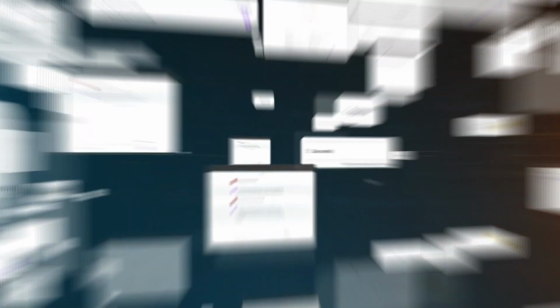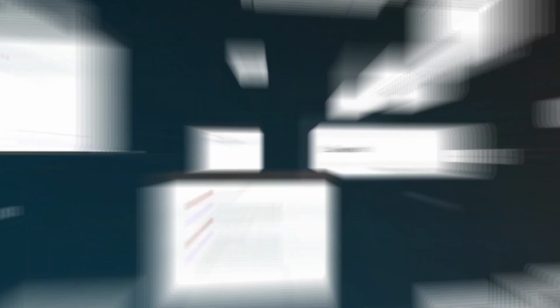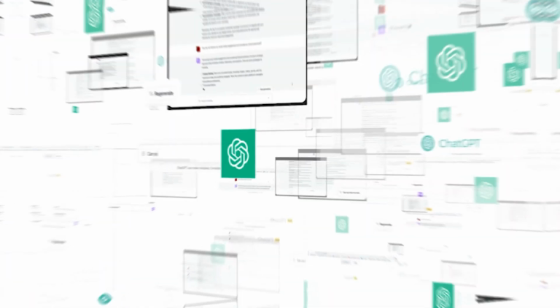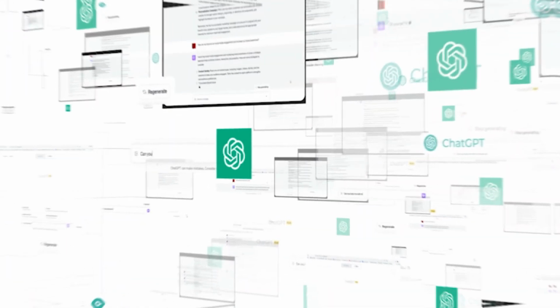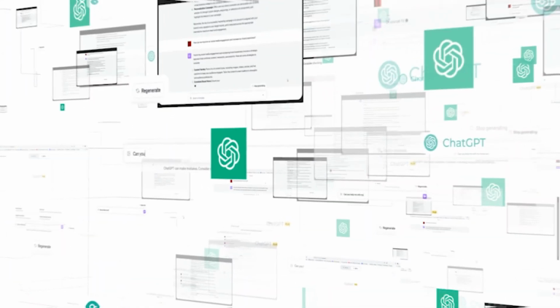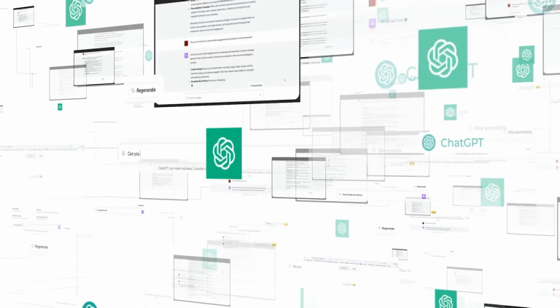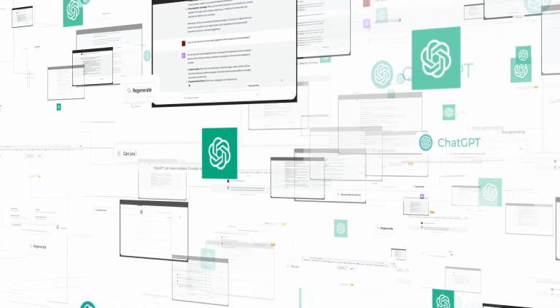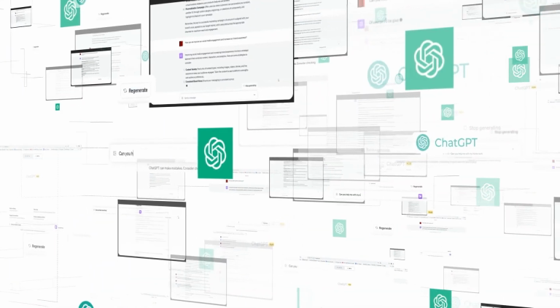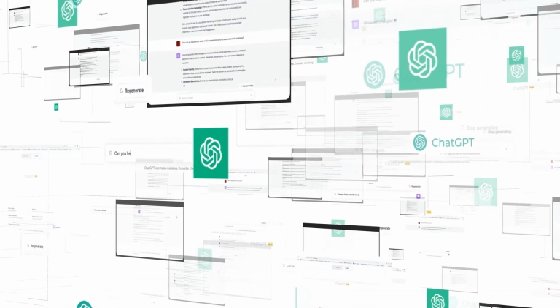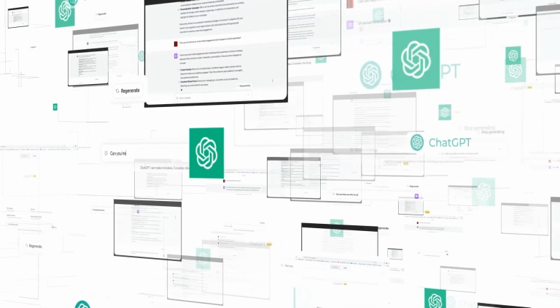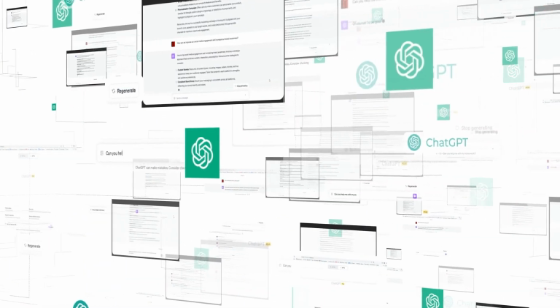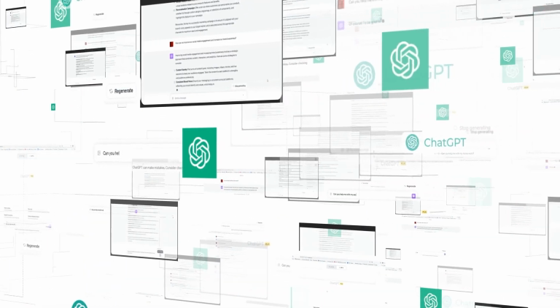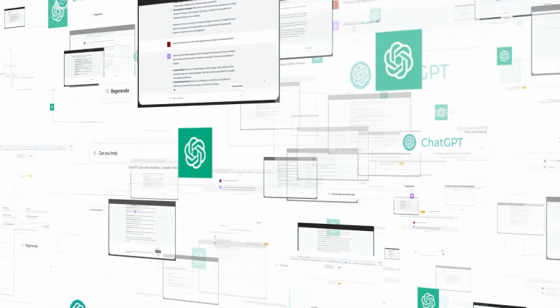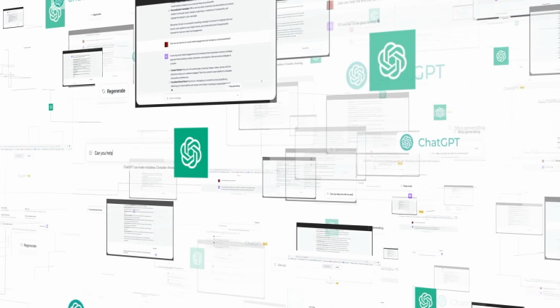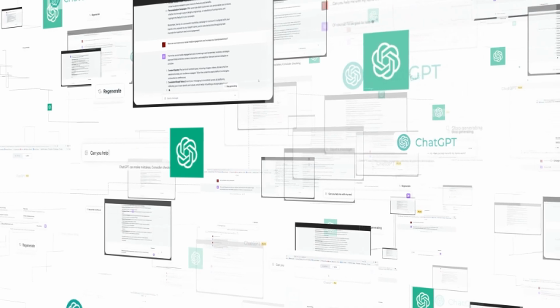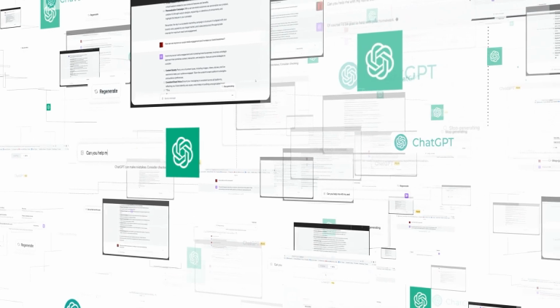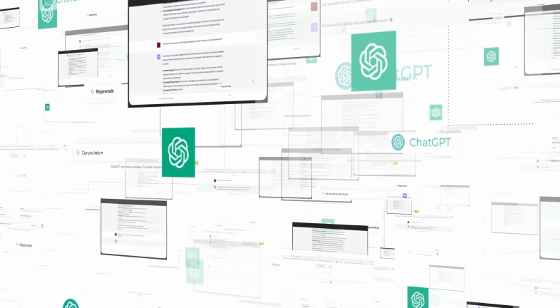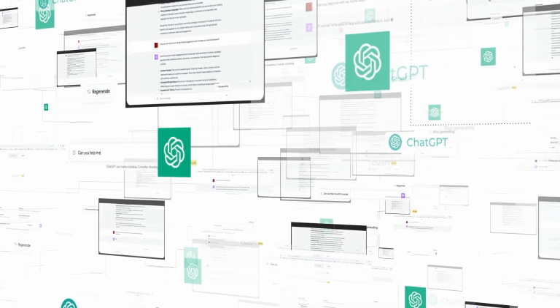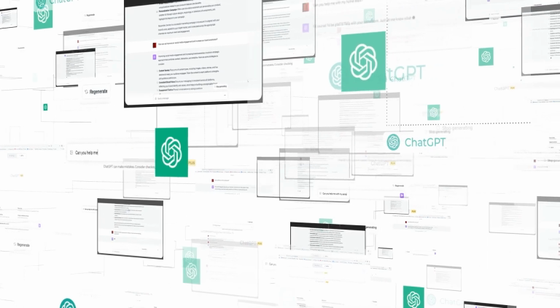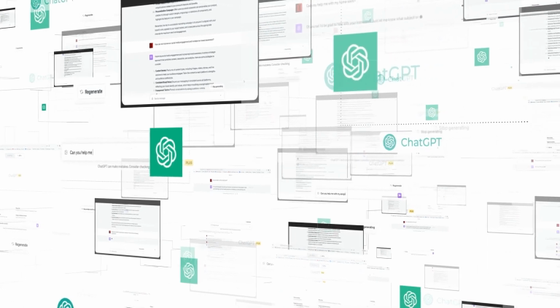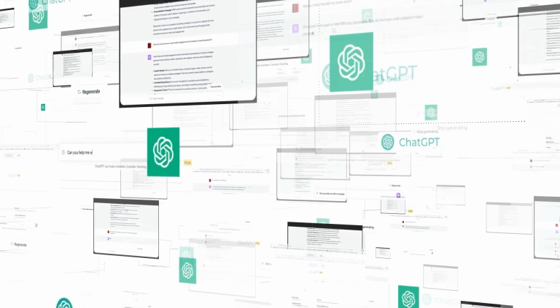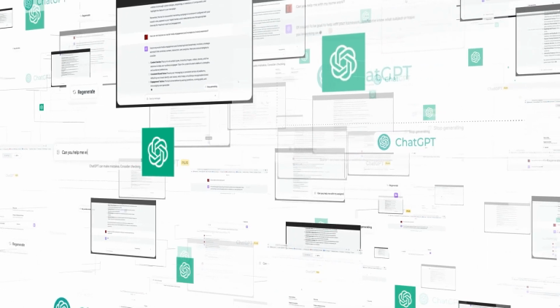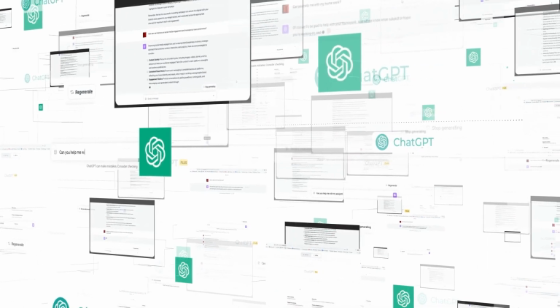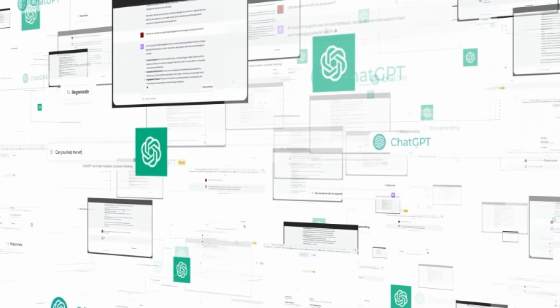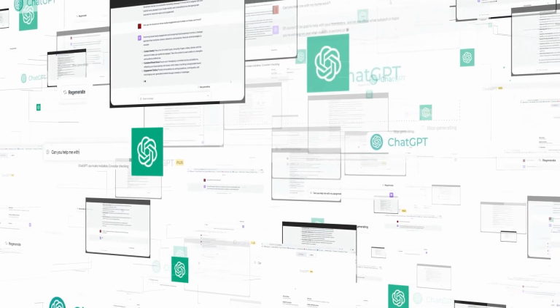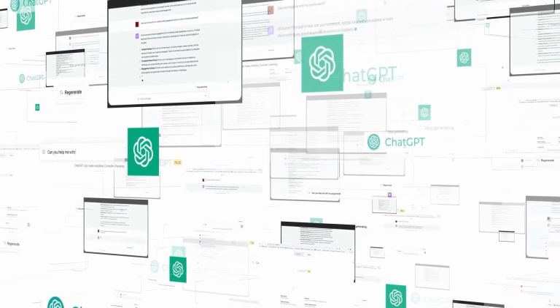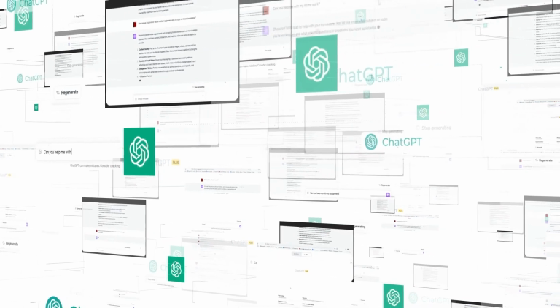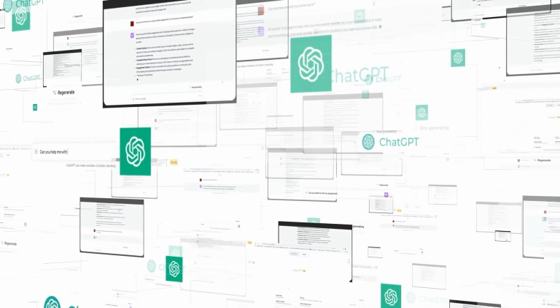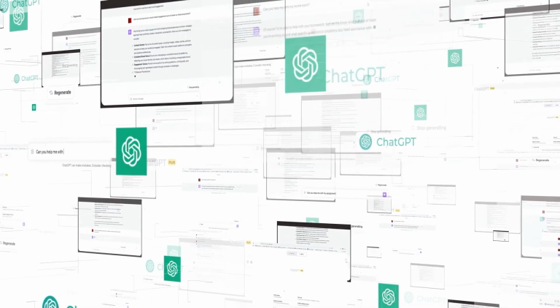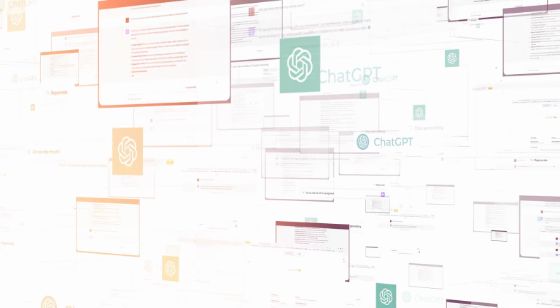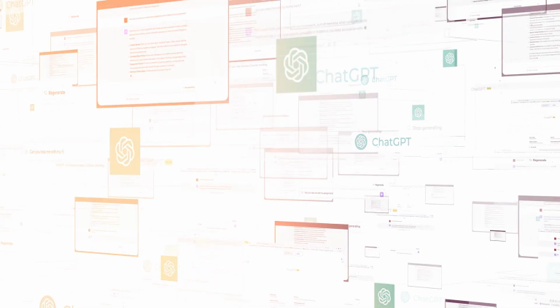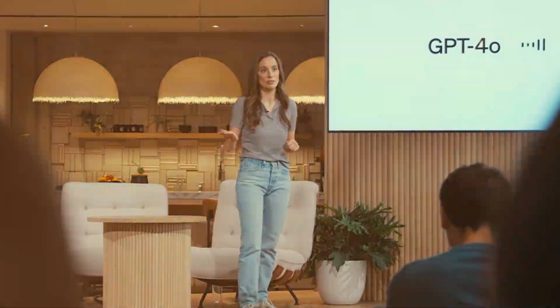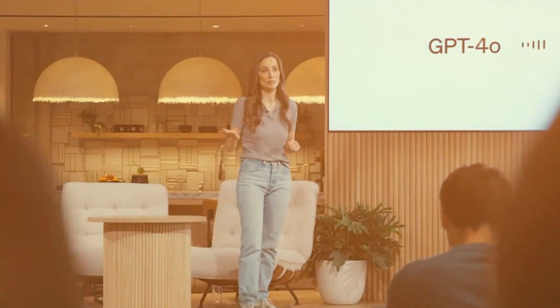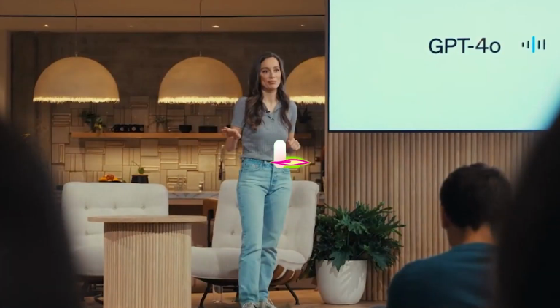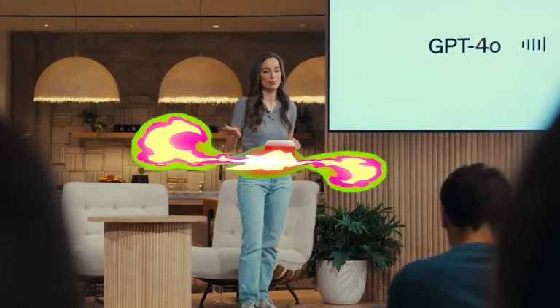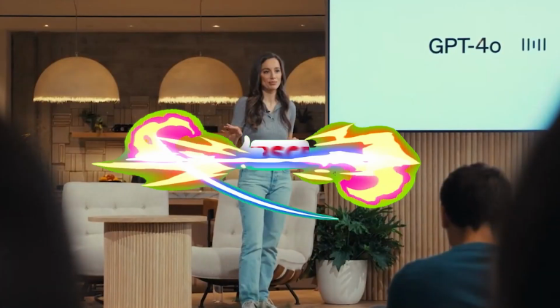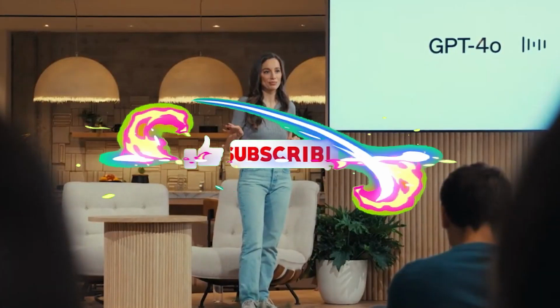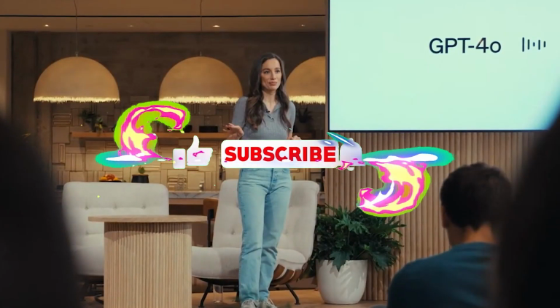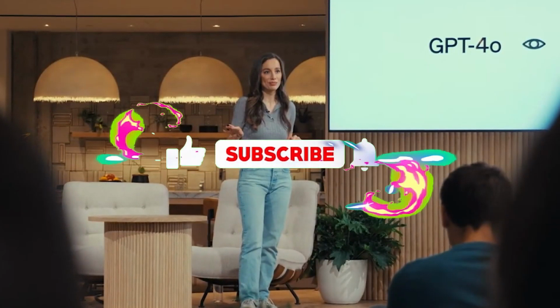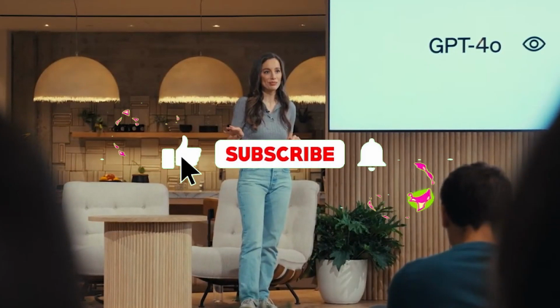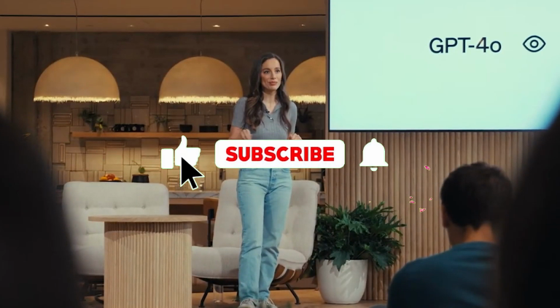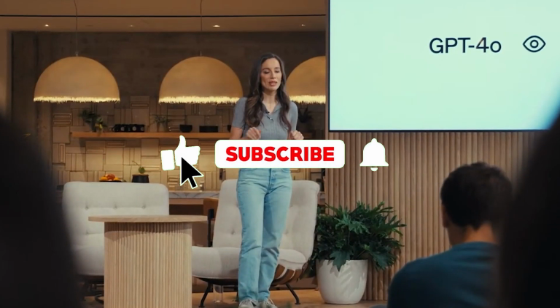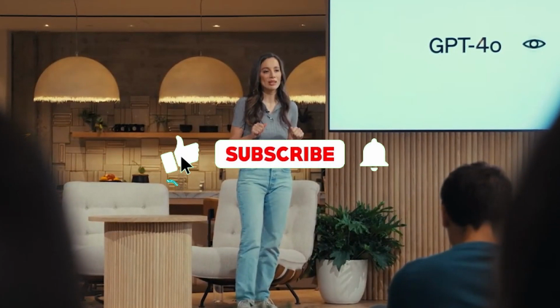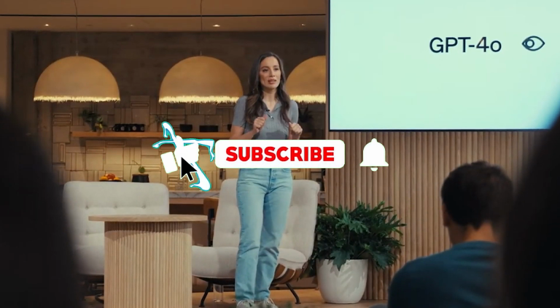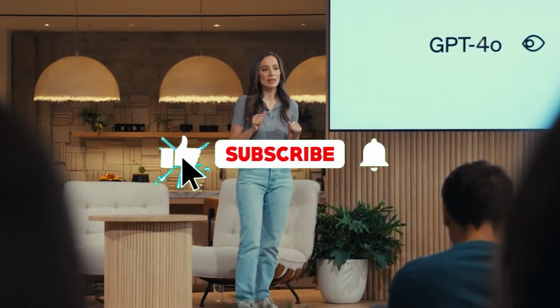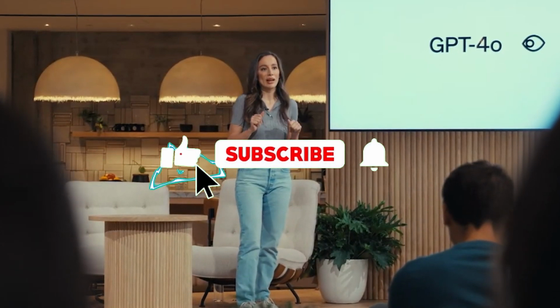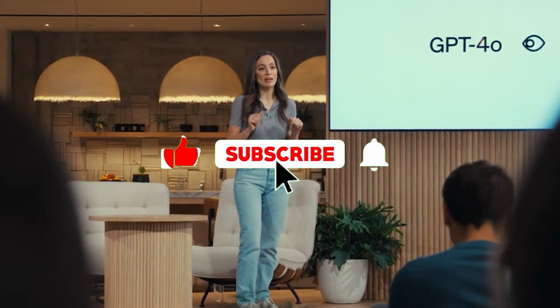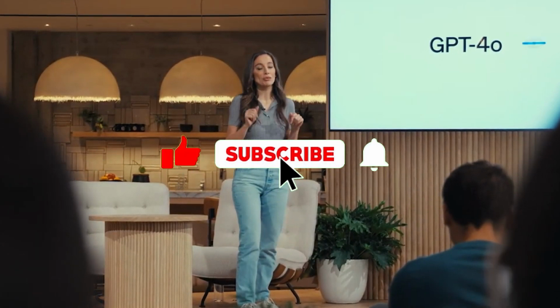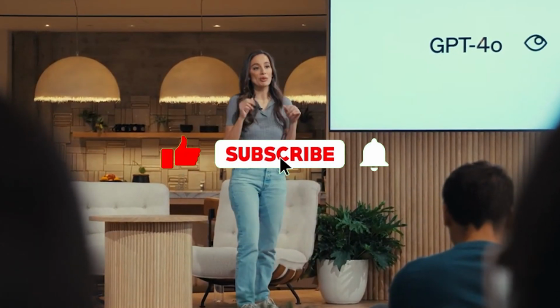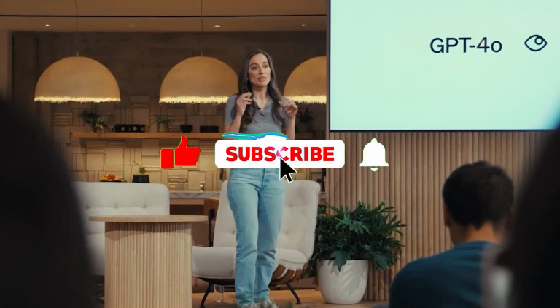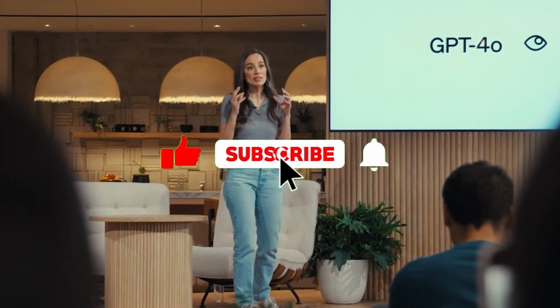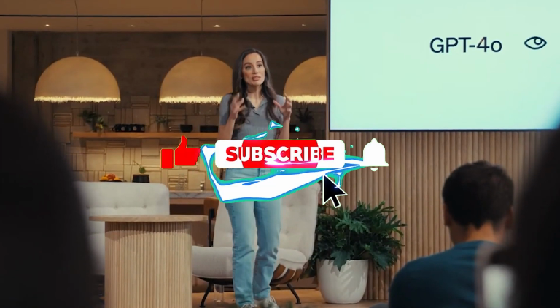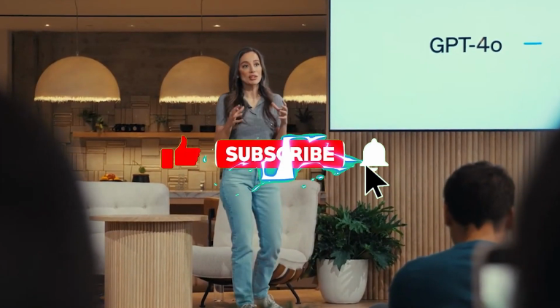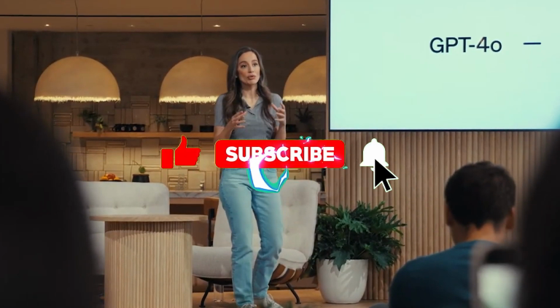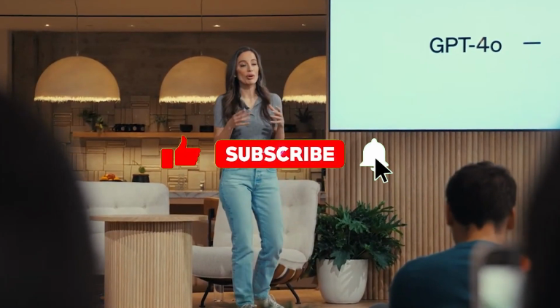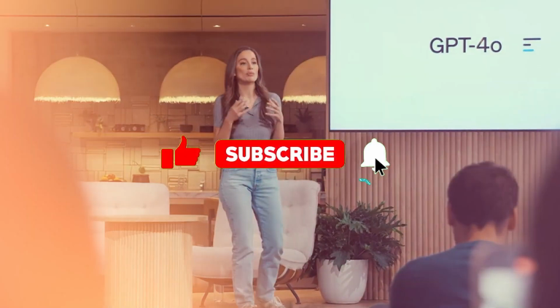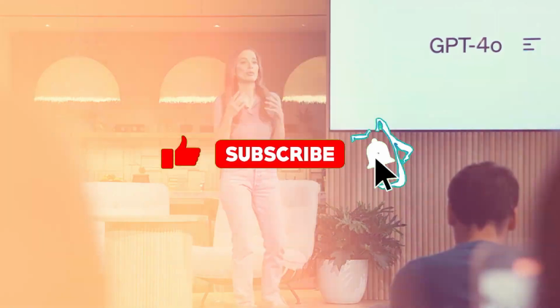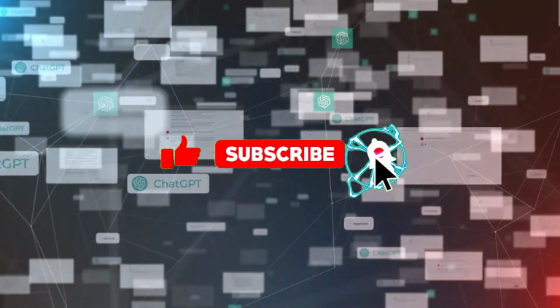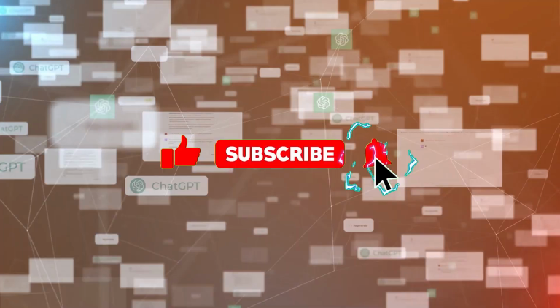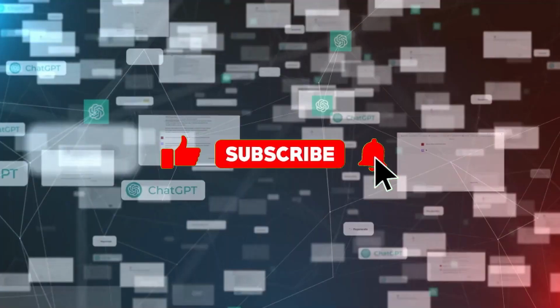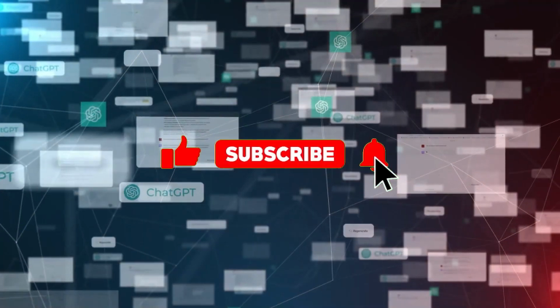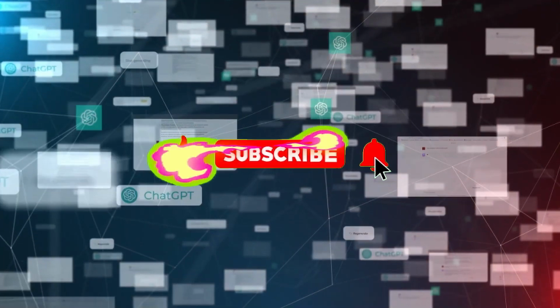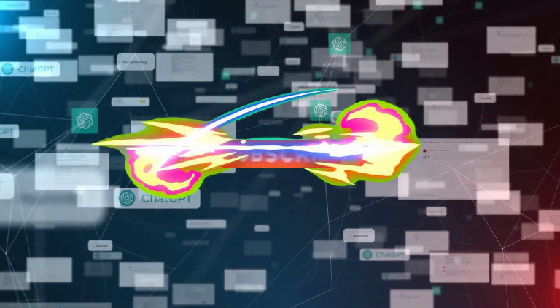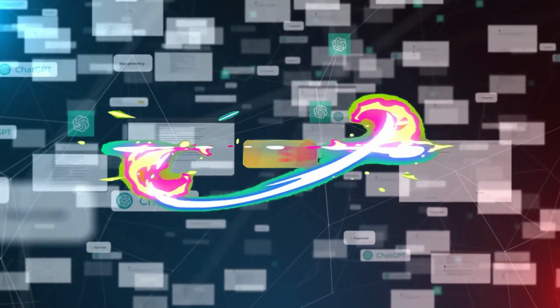Get ready, because things are about to get more interesting. Make sure to click the subscribe button and turn on the notification bell.